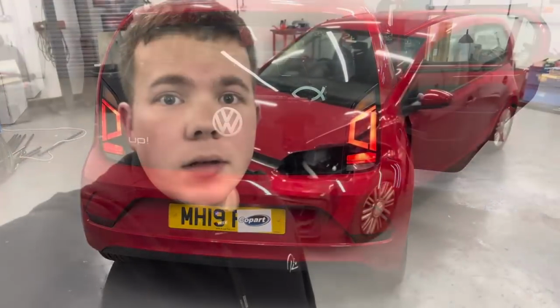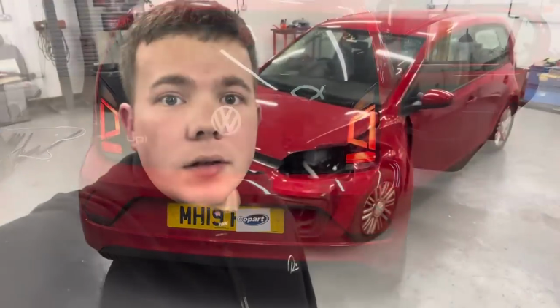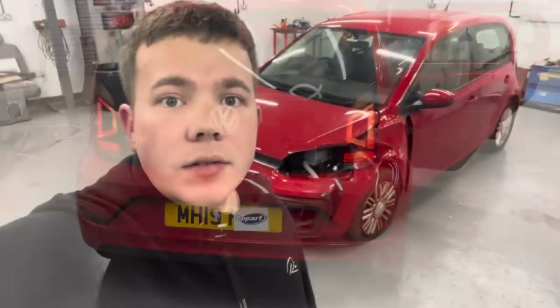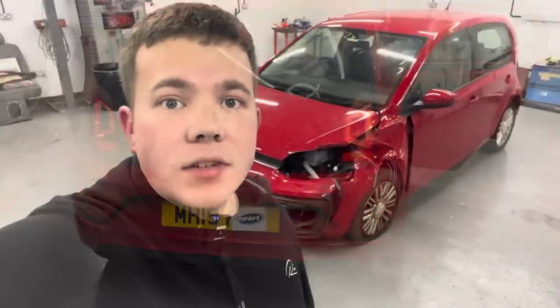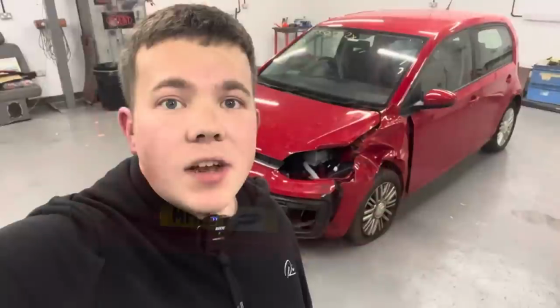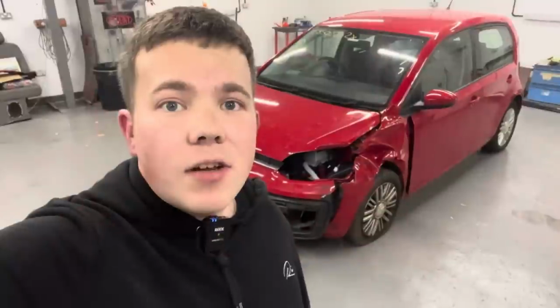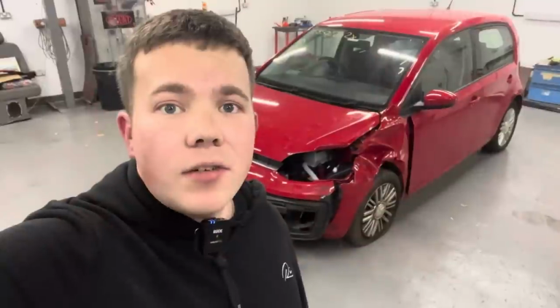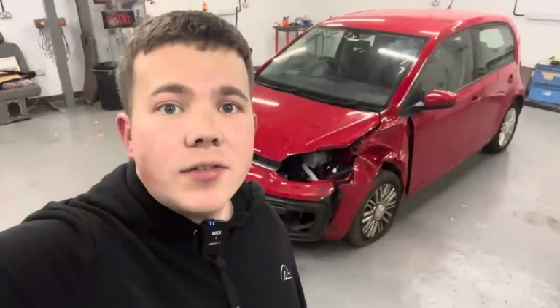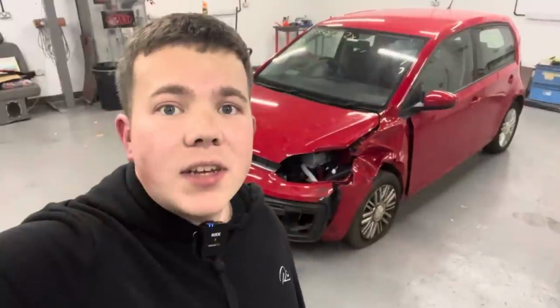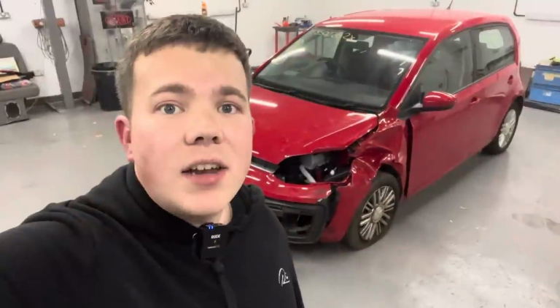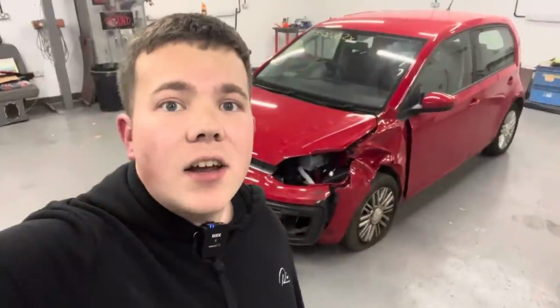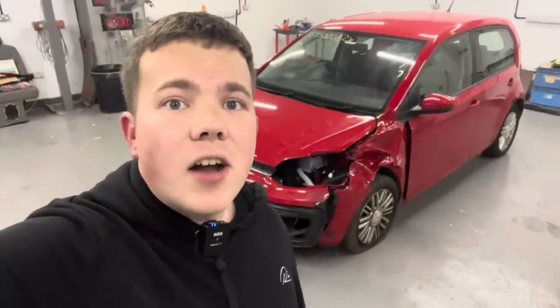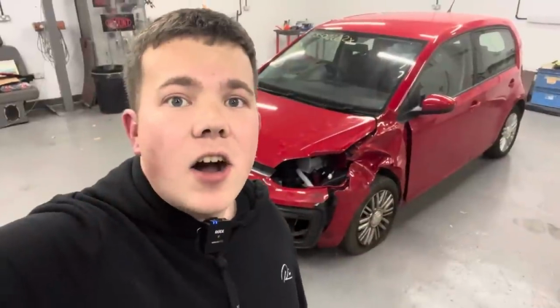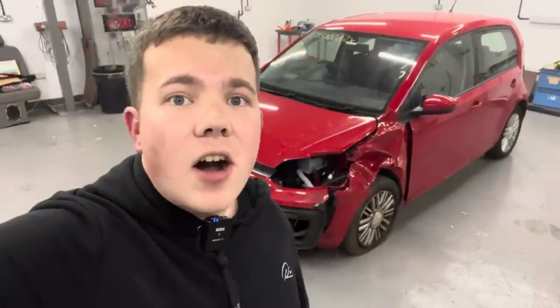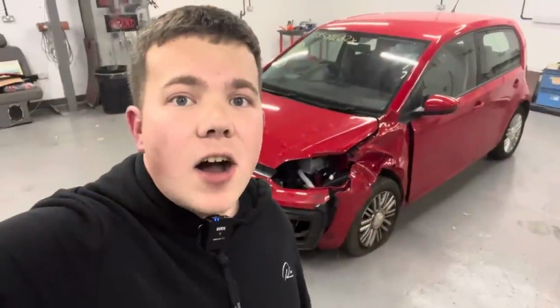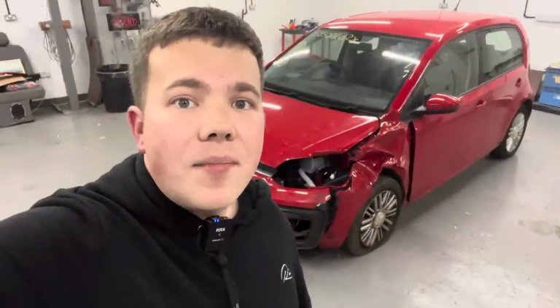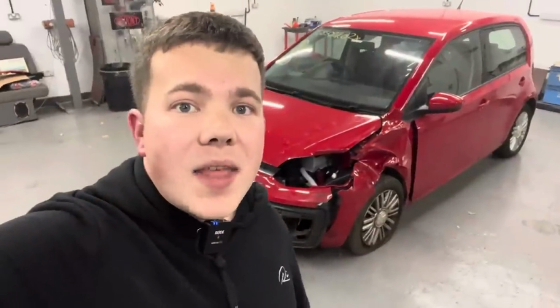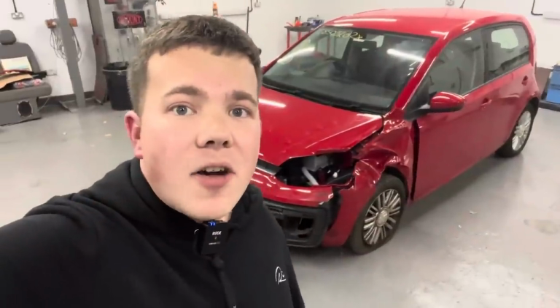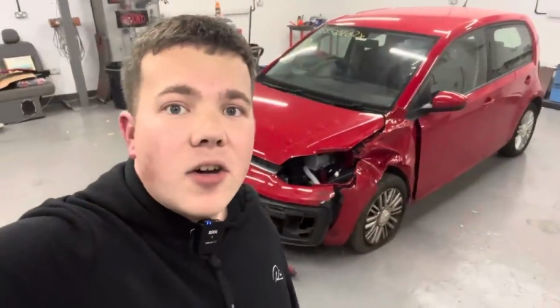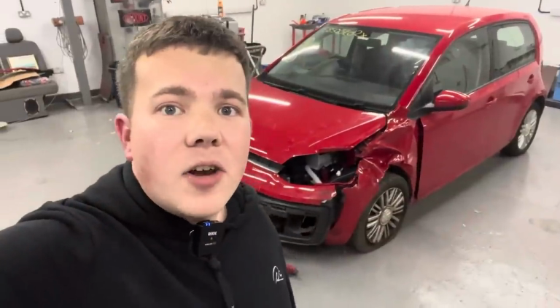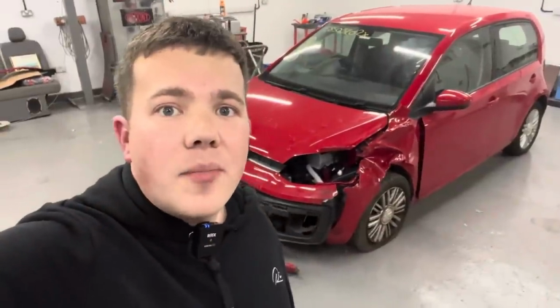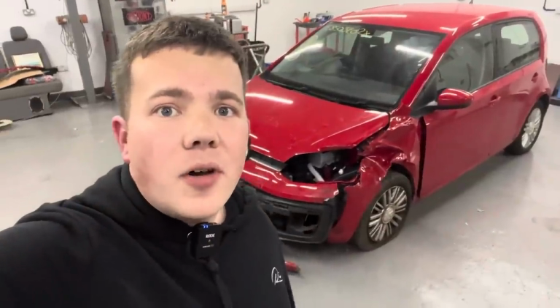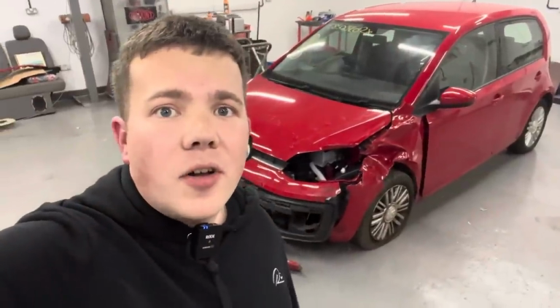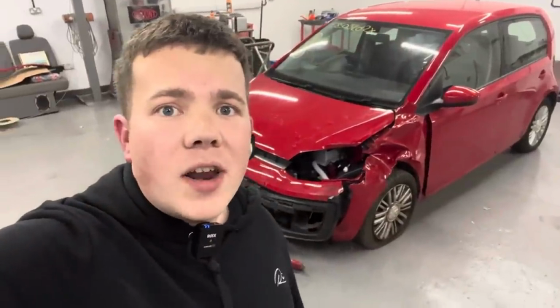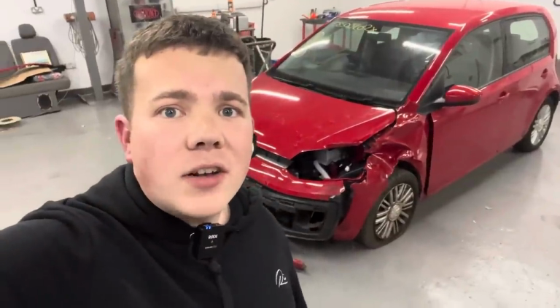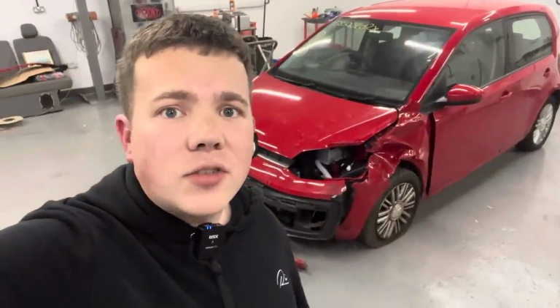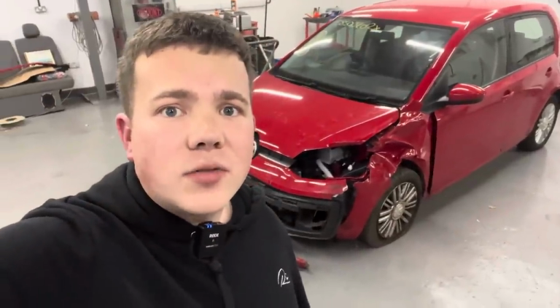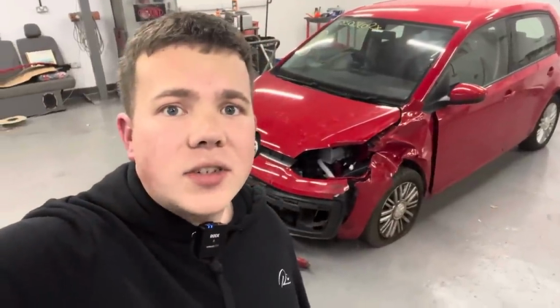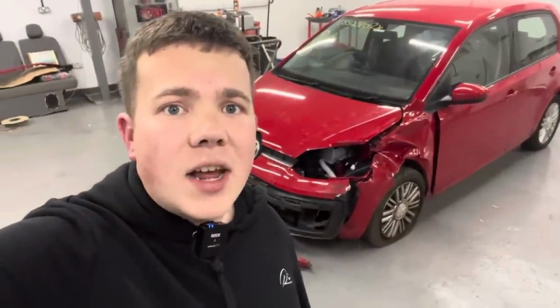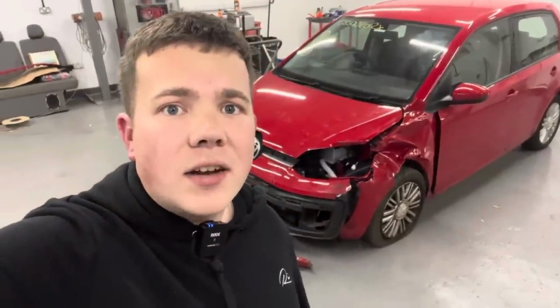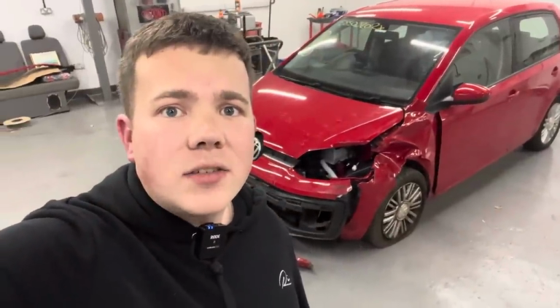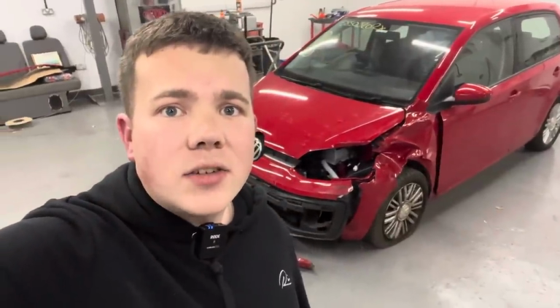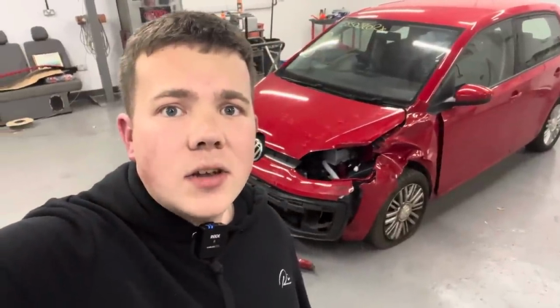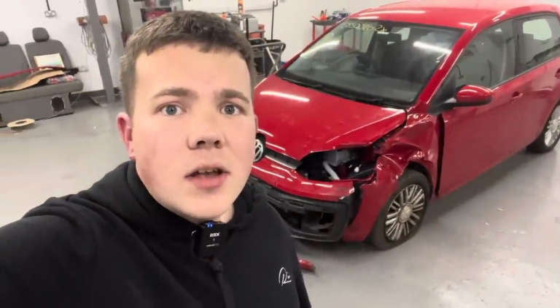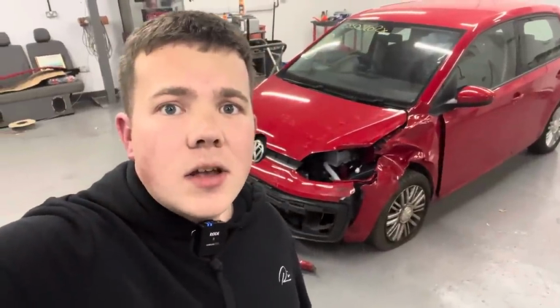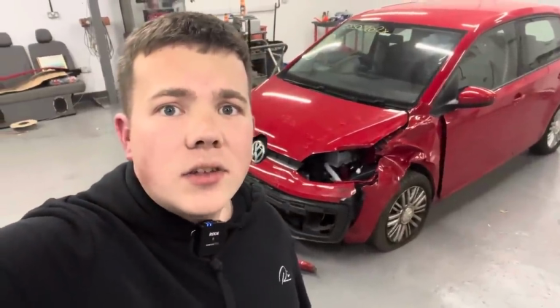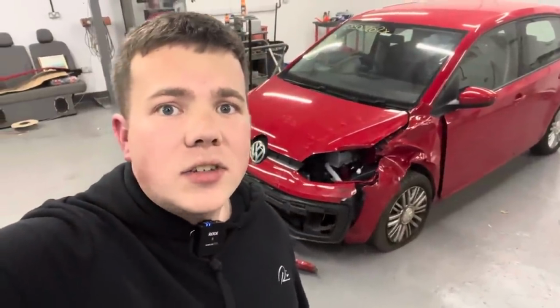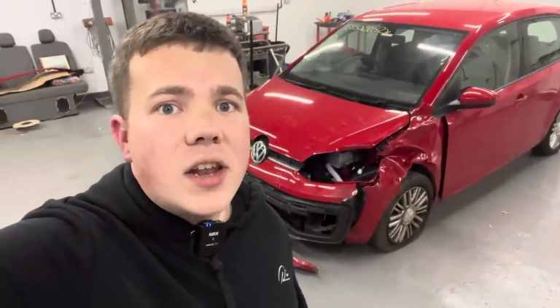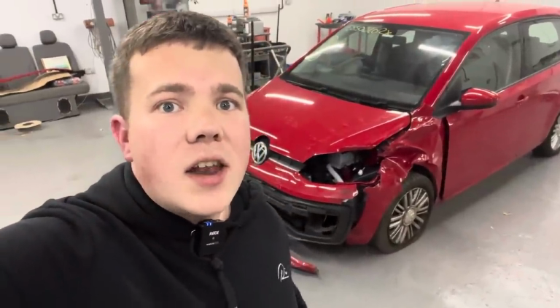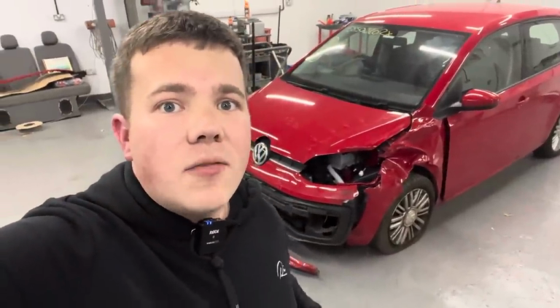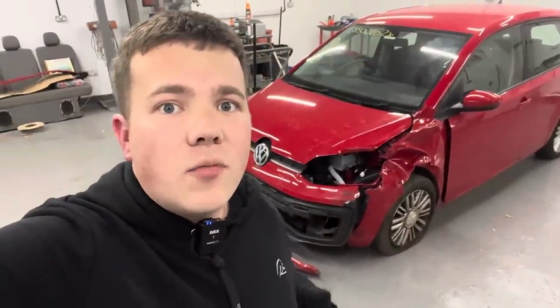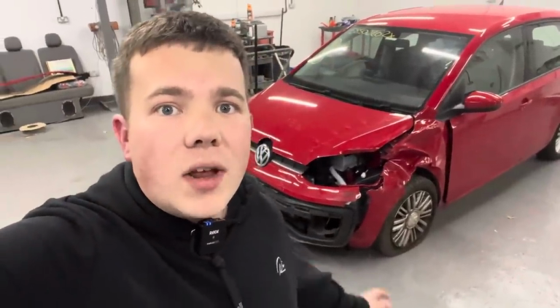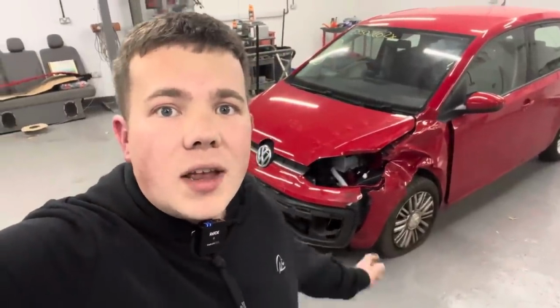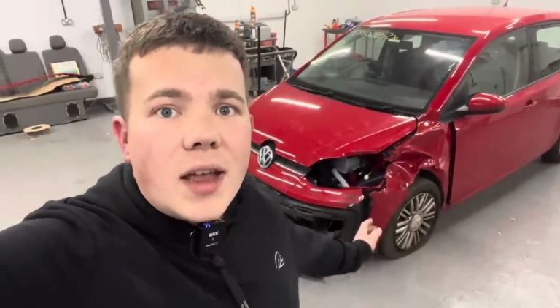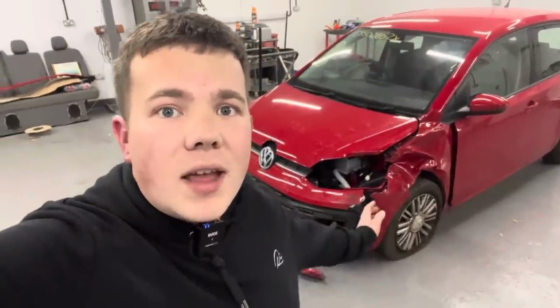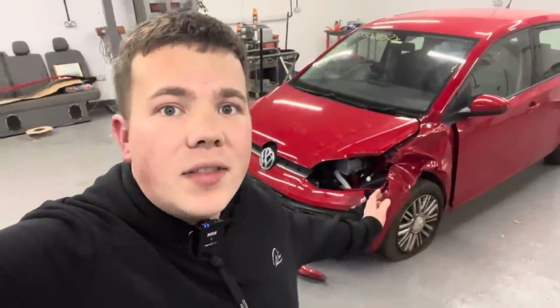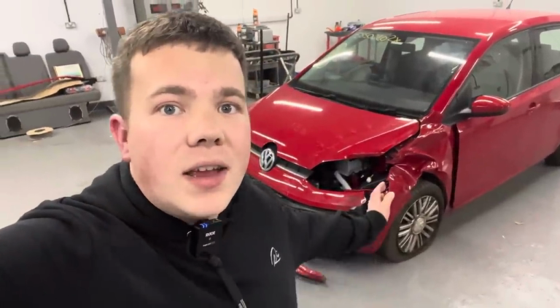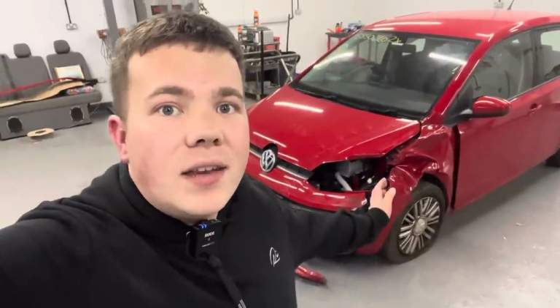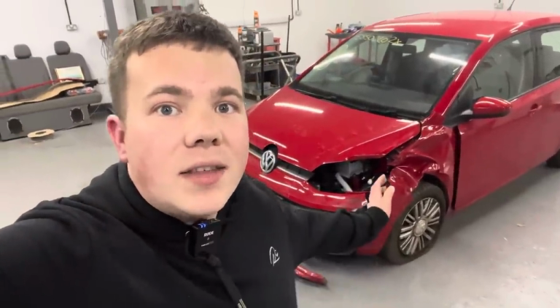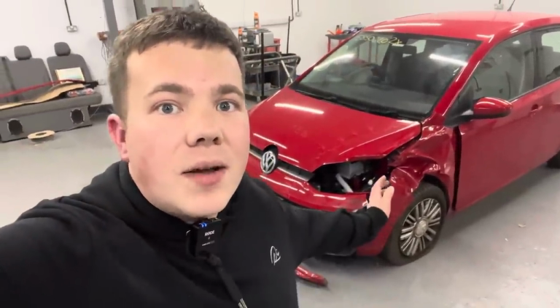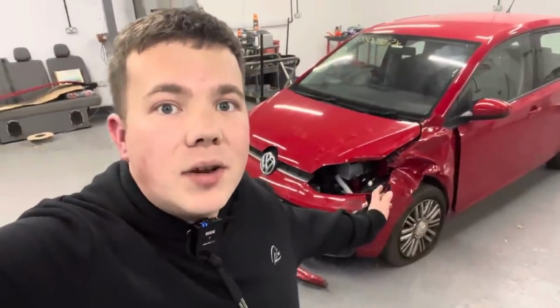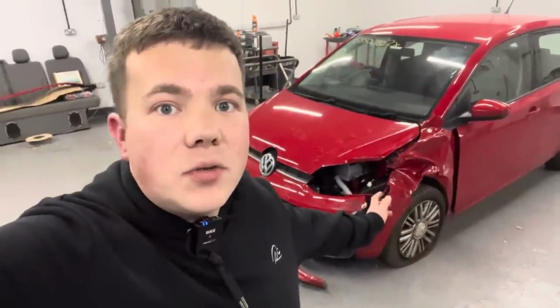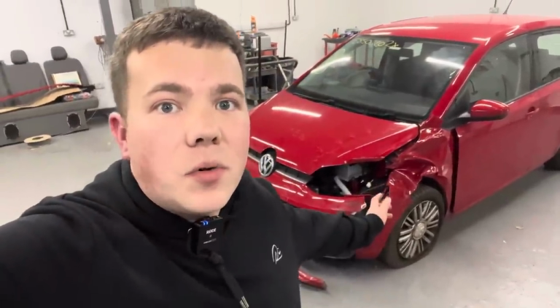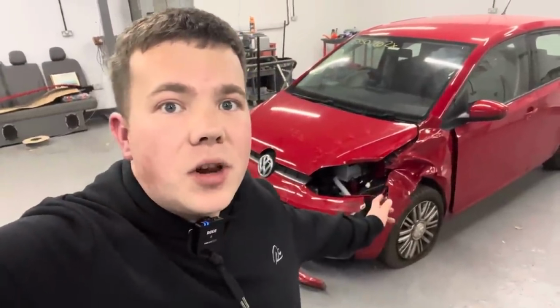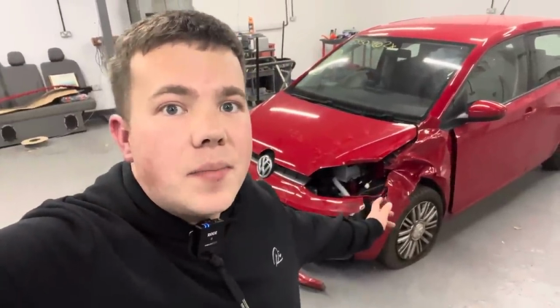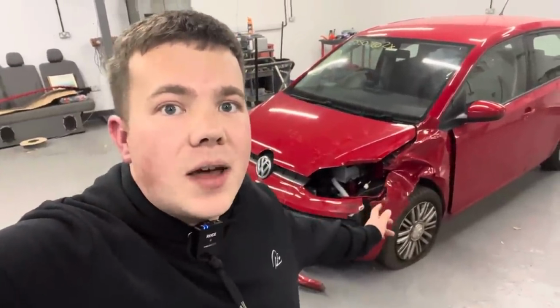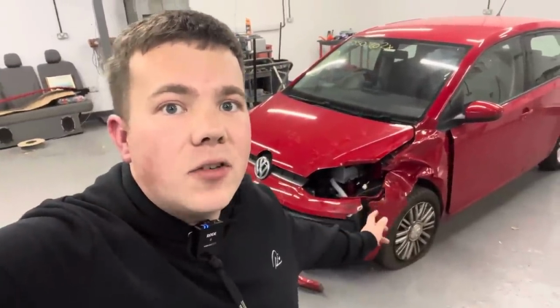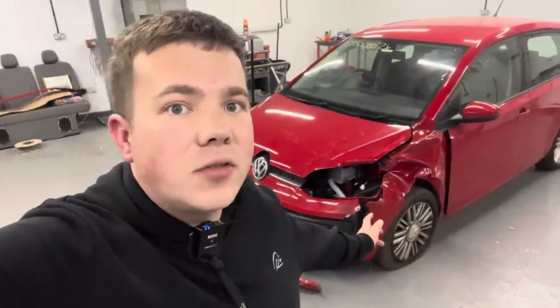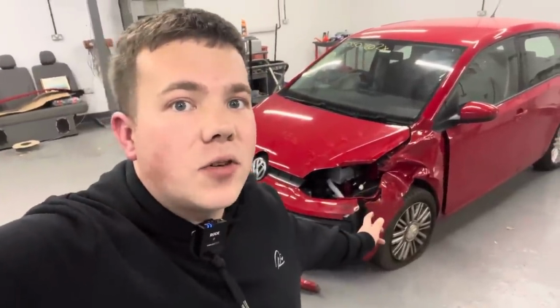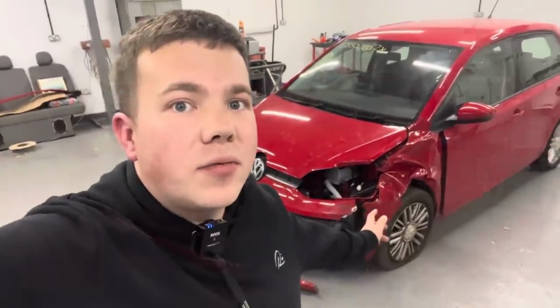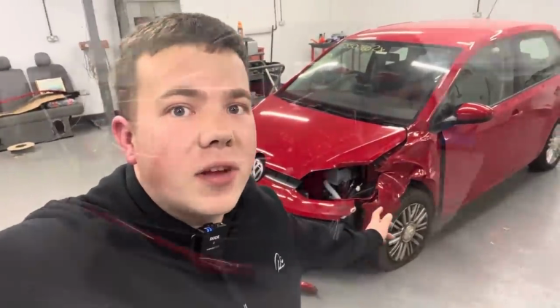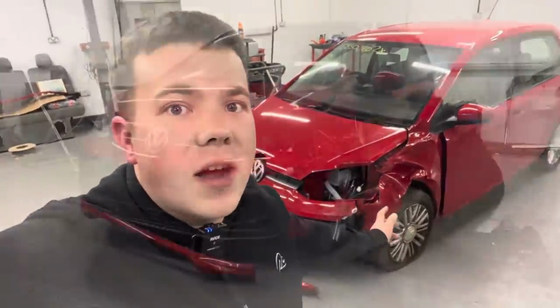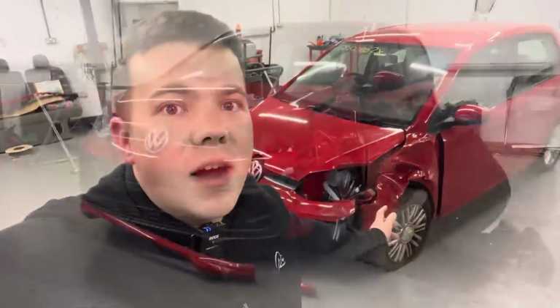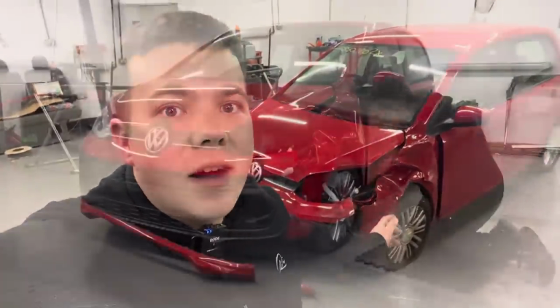I think it's time to get to work and start stripping the damaged parts. I'm now going to put it on actual stands so we can get the damaged body panels off the car.